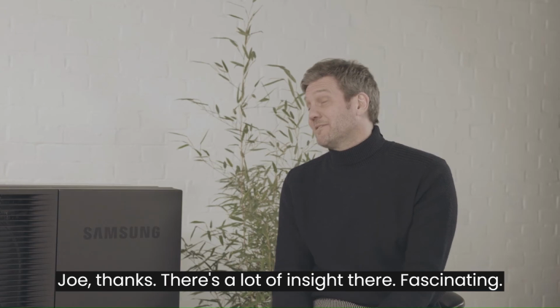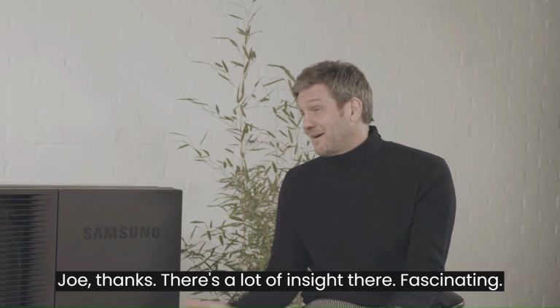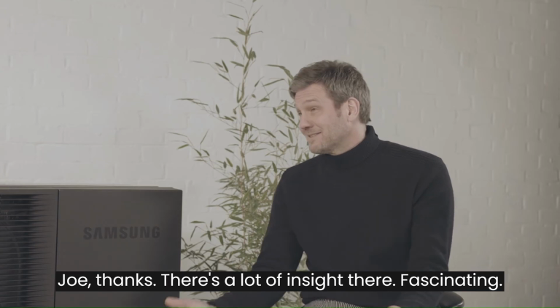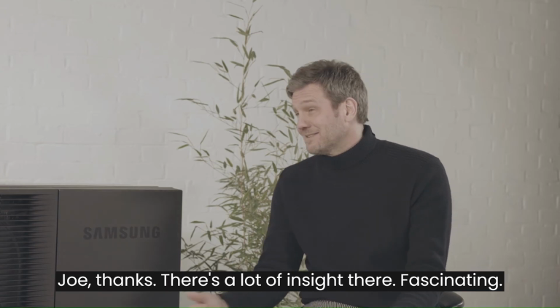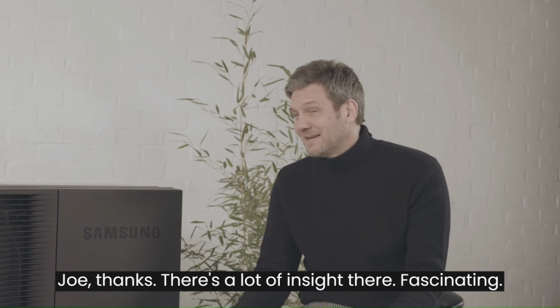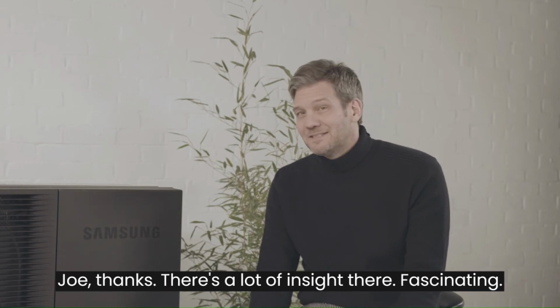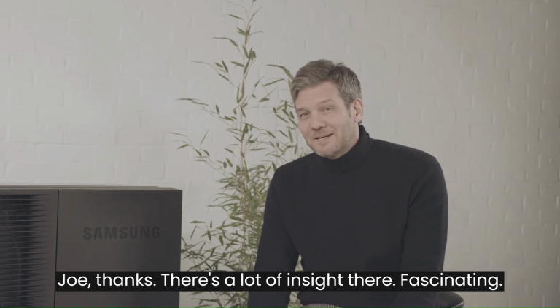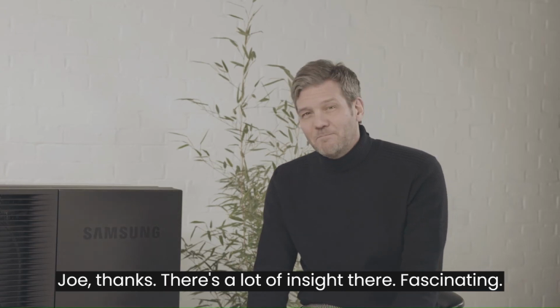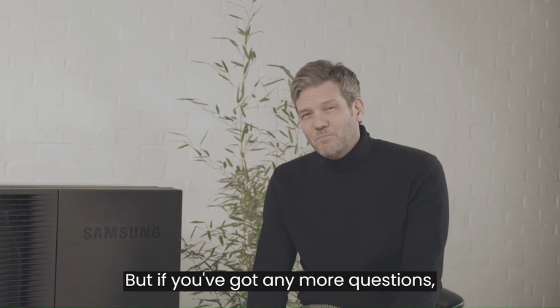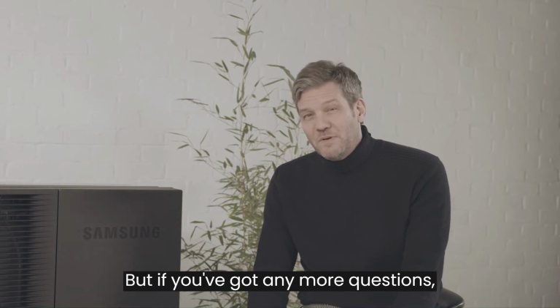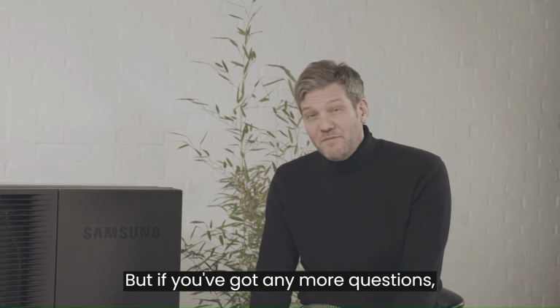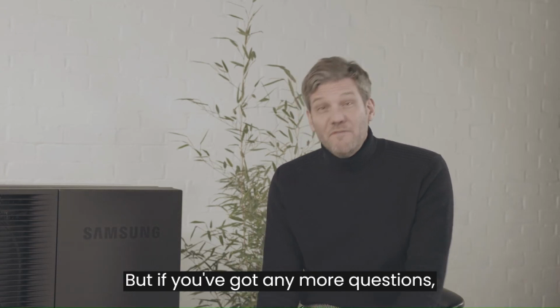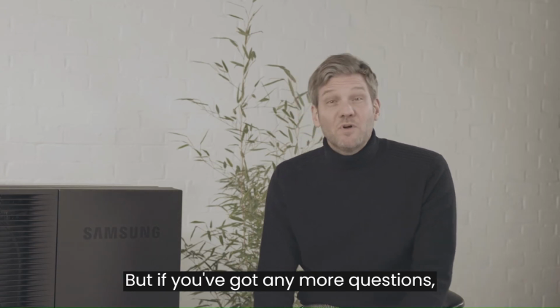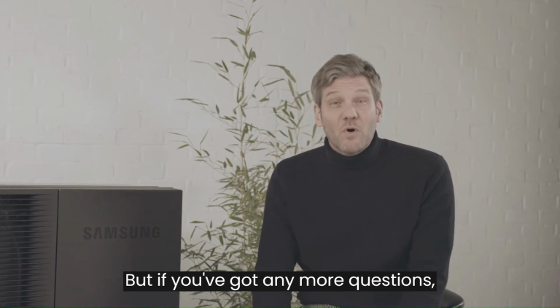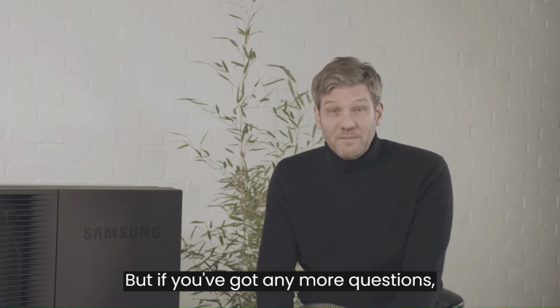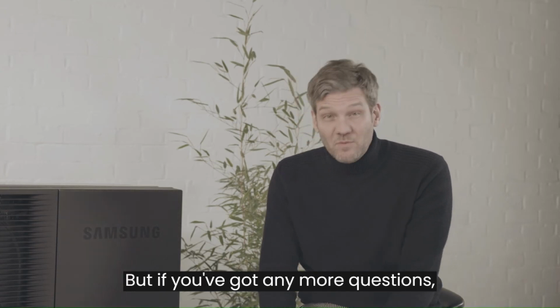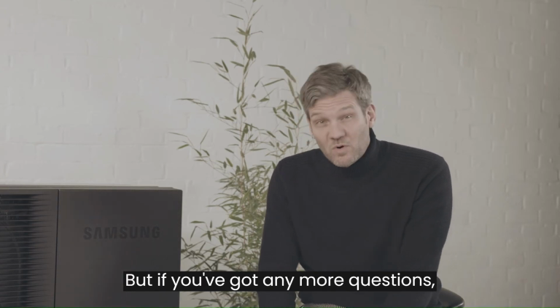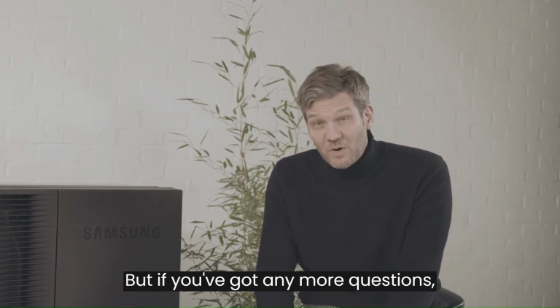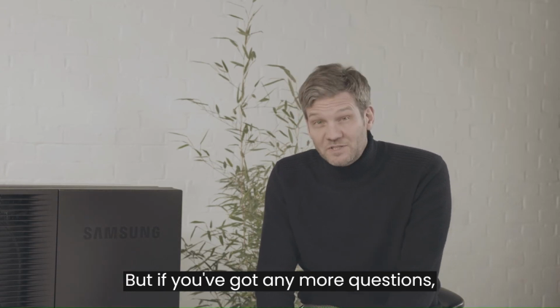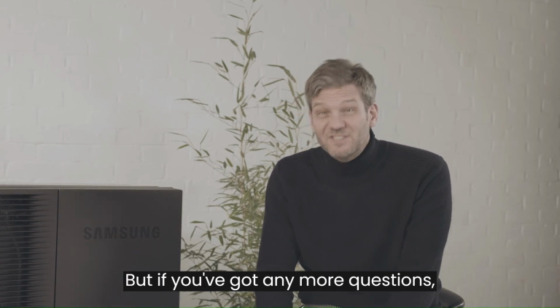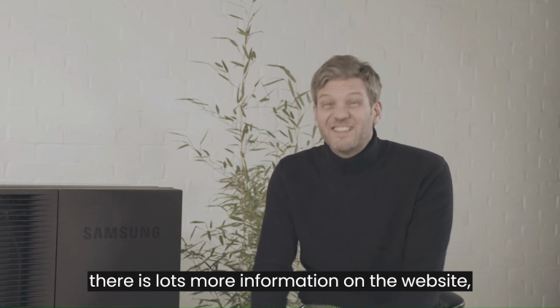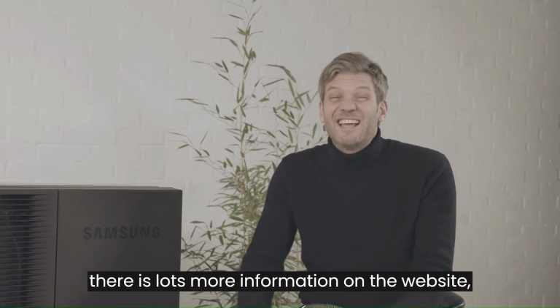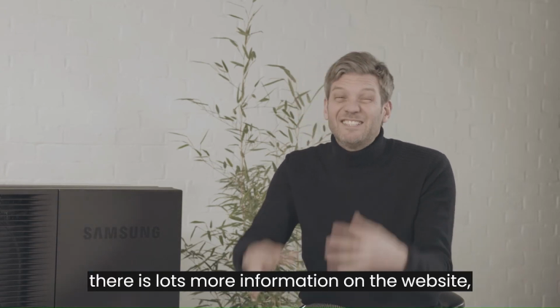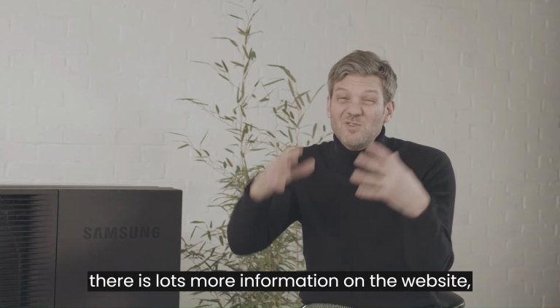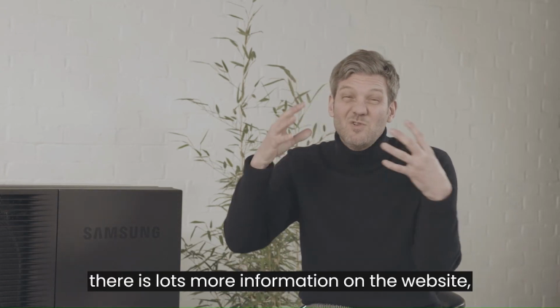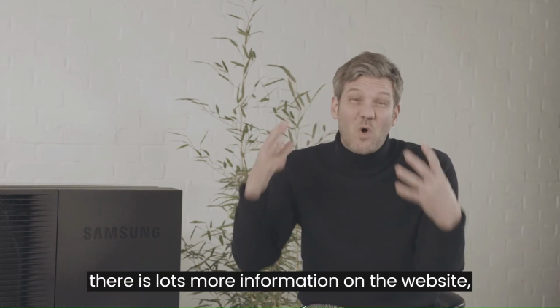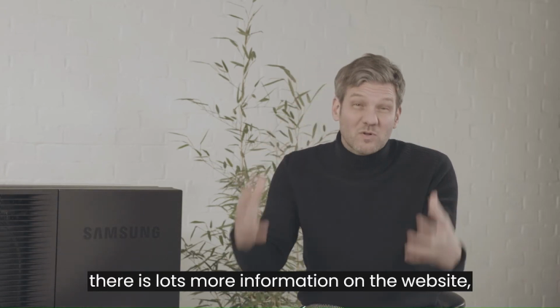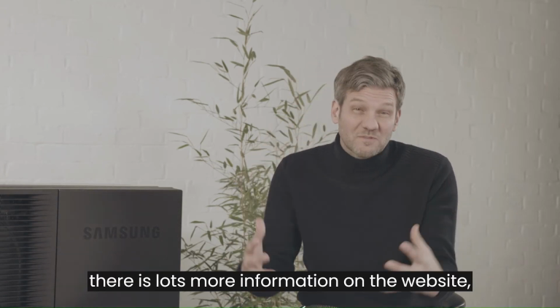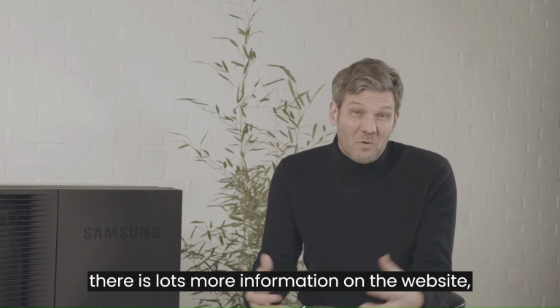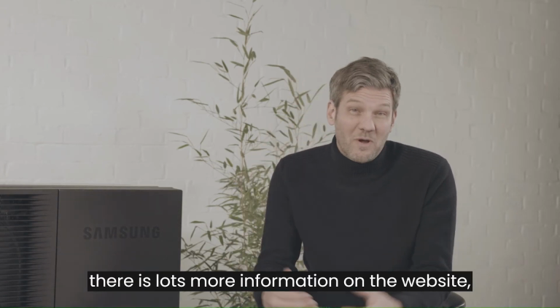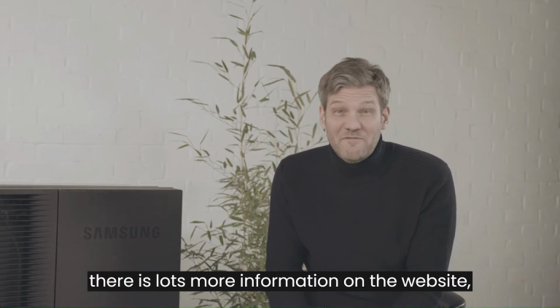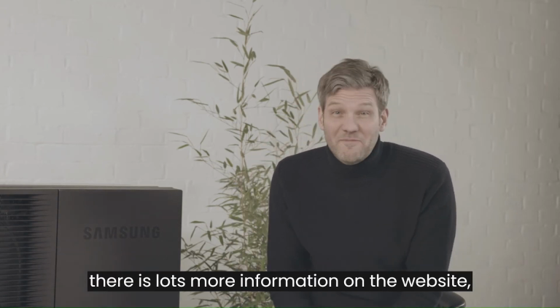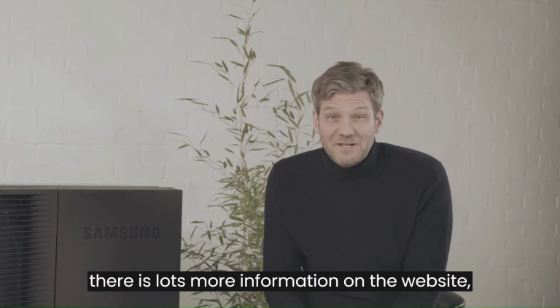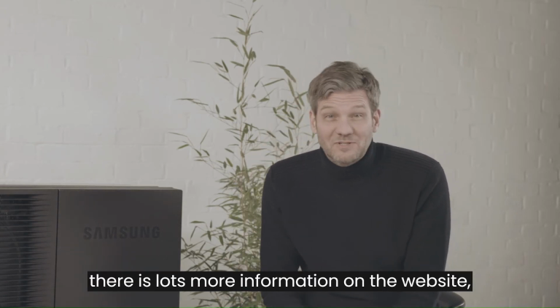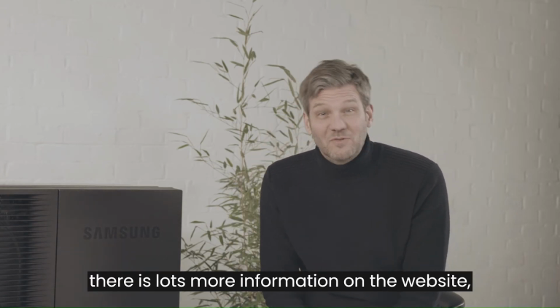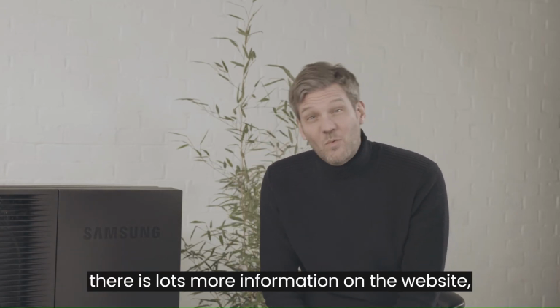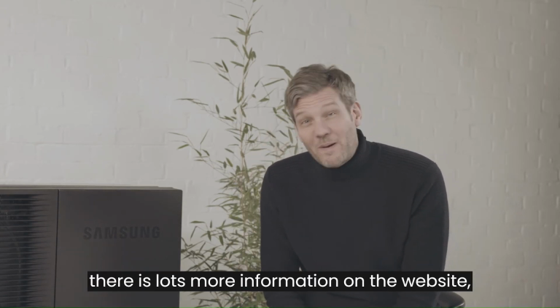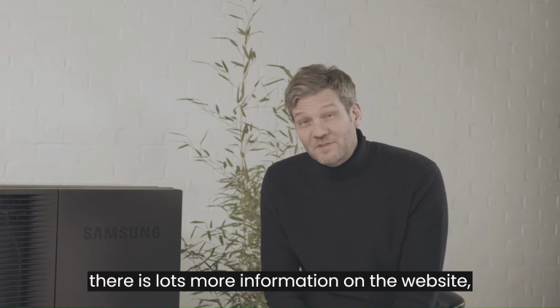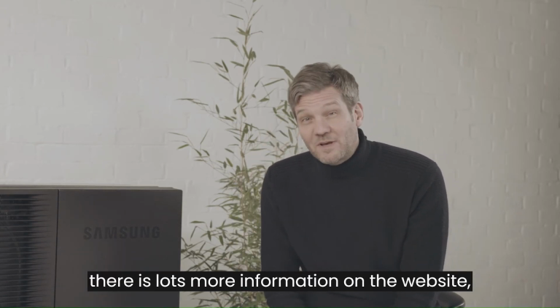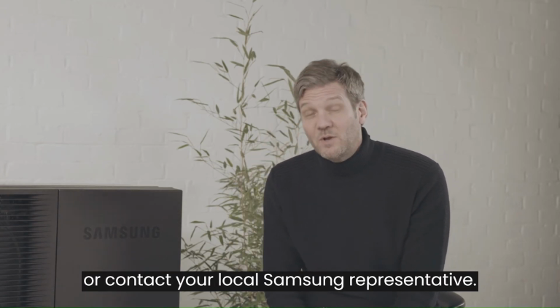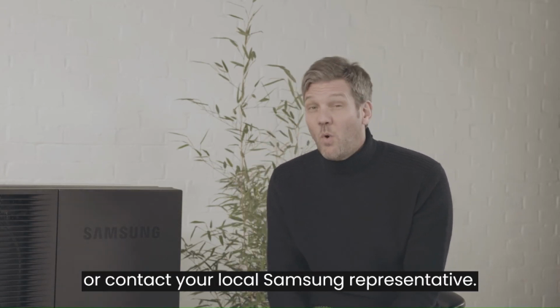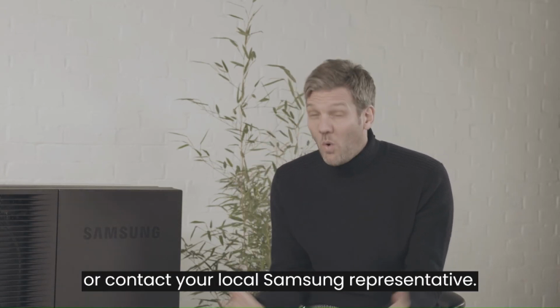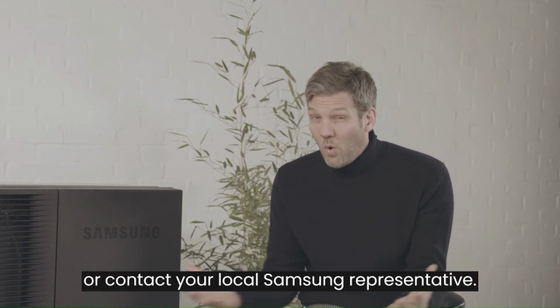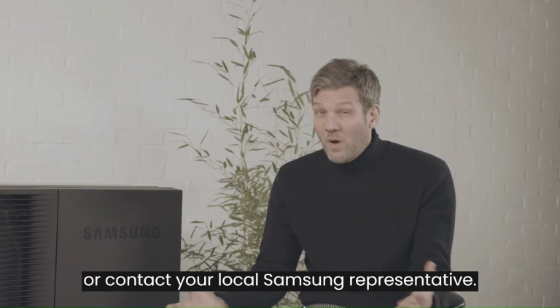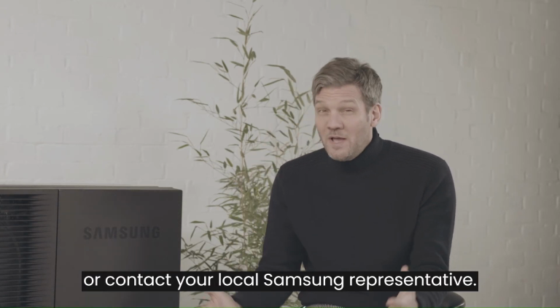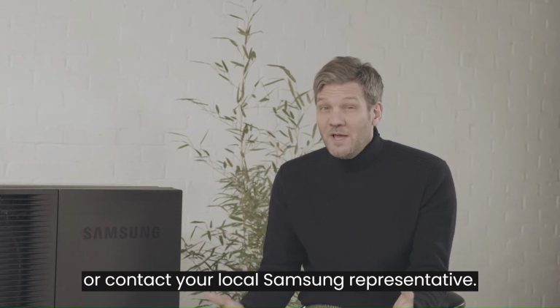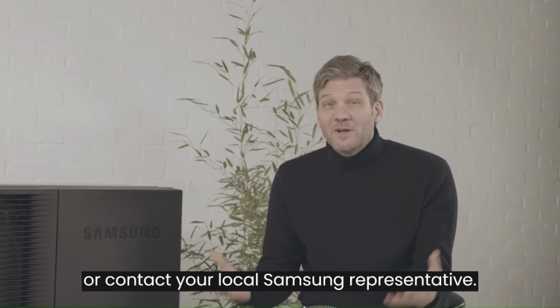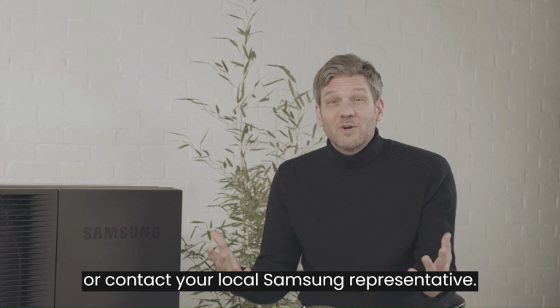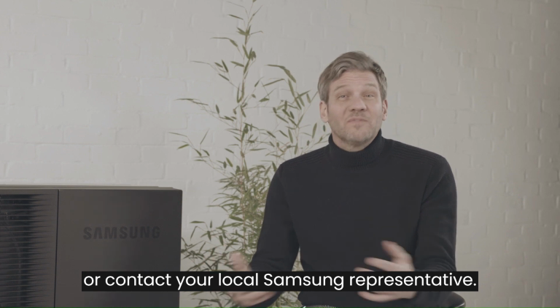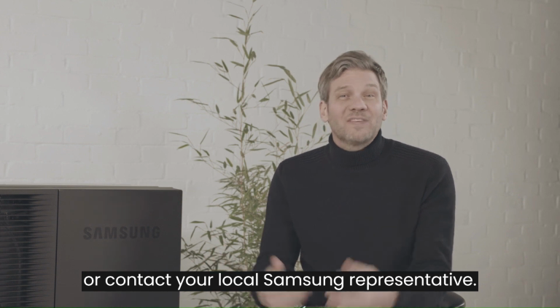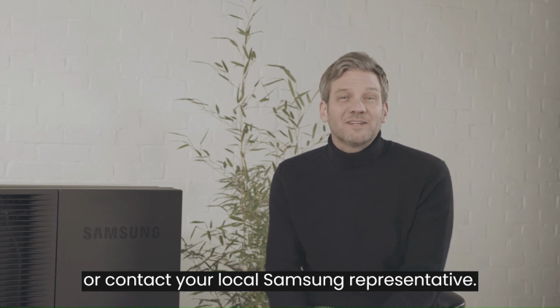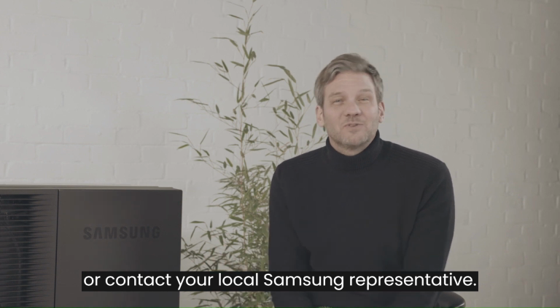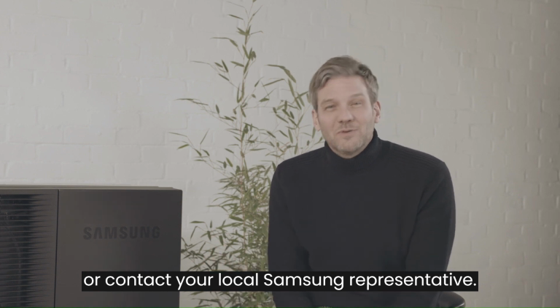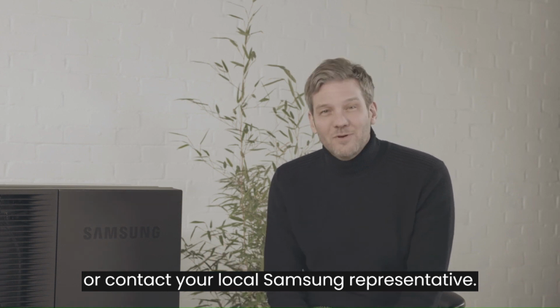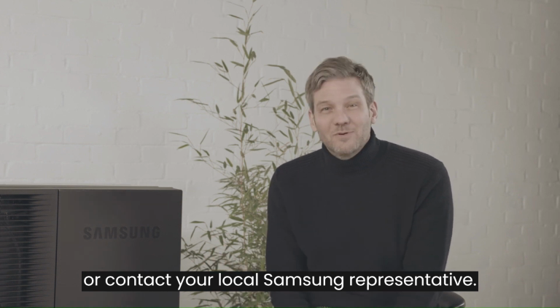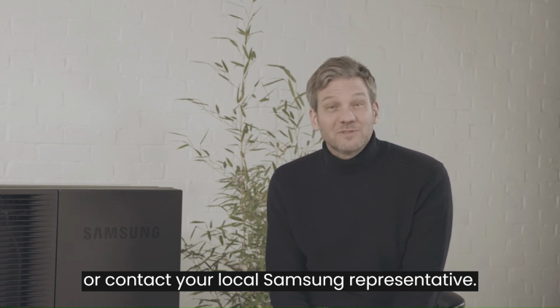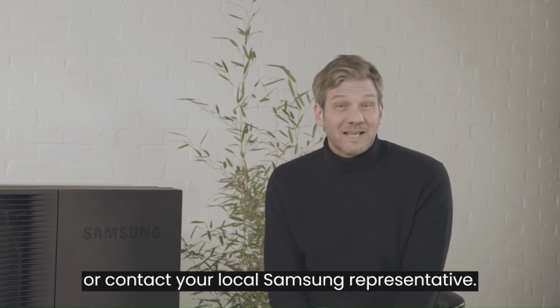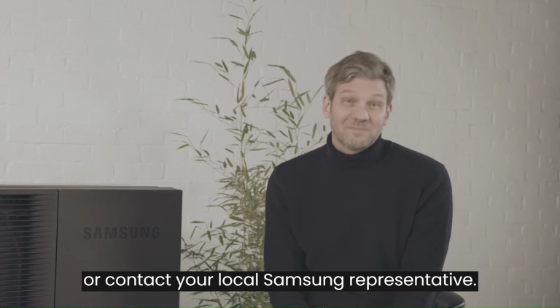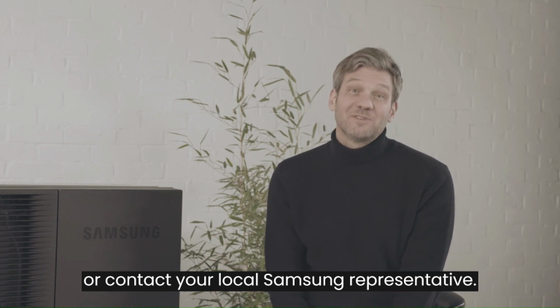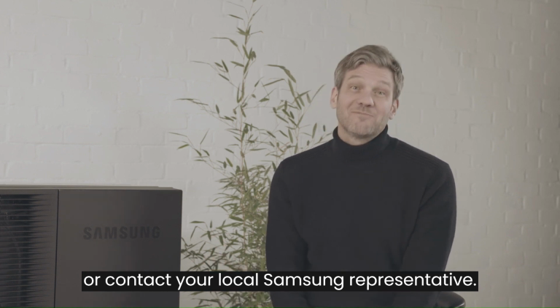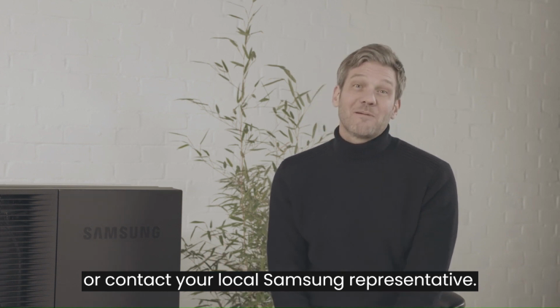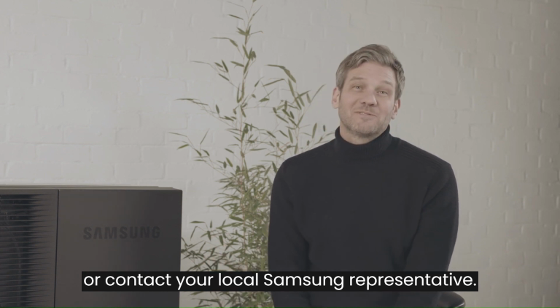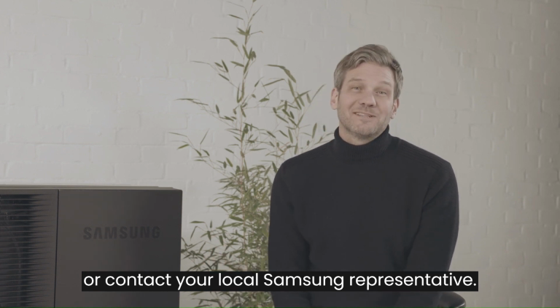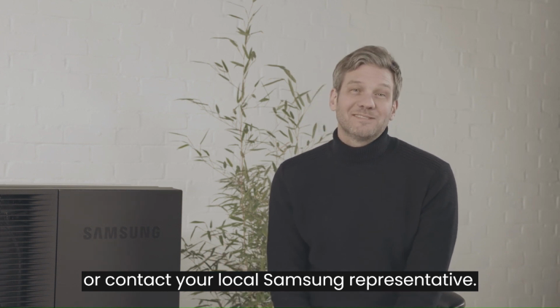Thanks, there's lots of insight there — fascinating. But if you've got any more questions, there is lots more information on the website, or contact your local Samsung representative.